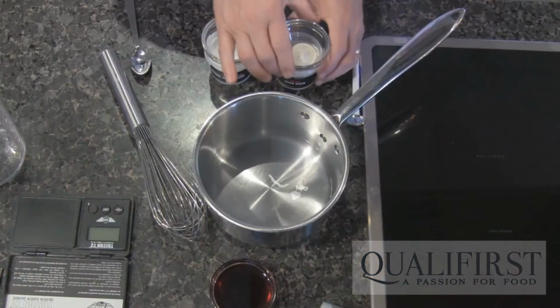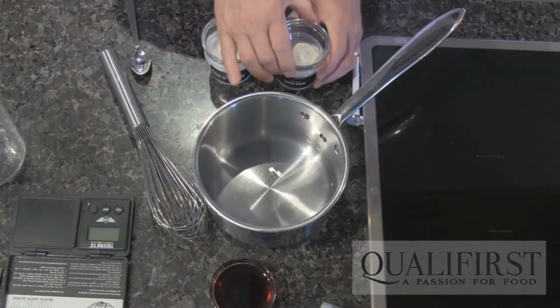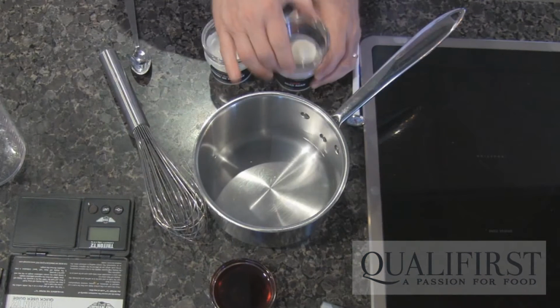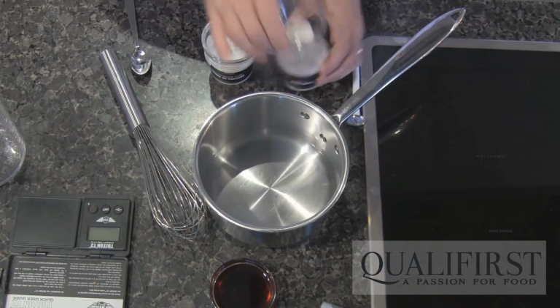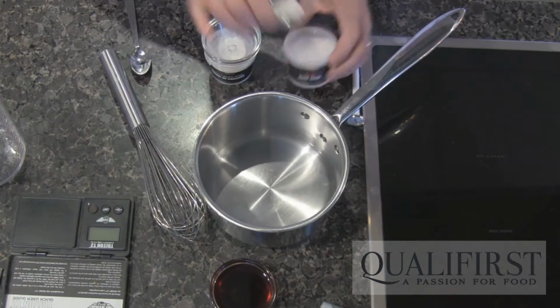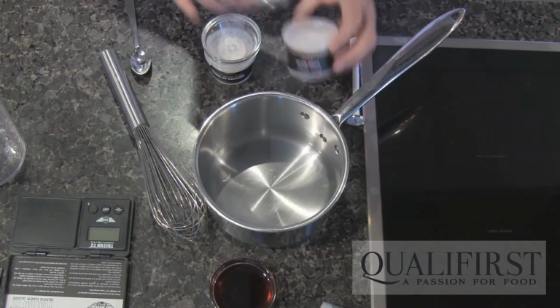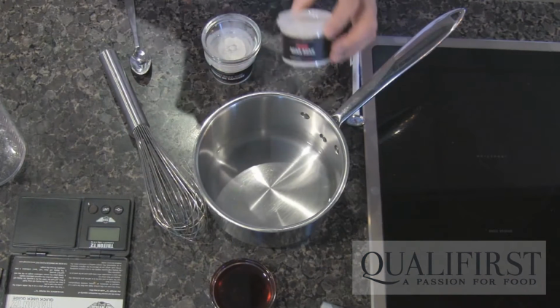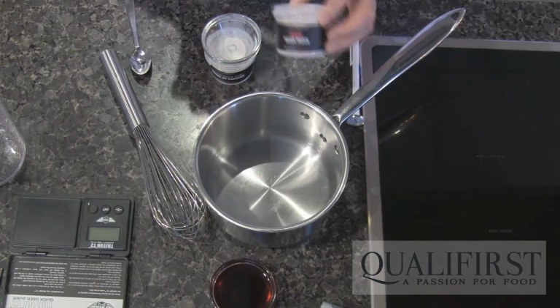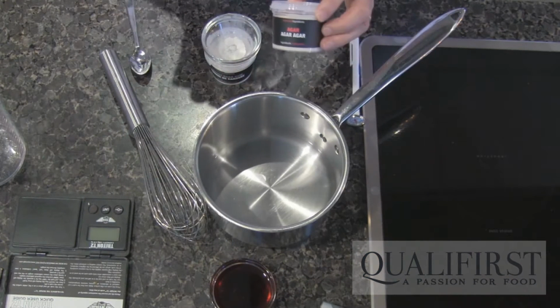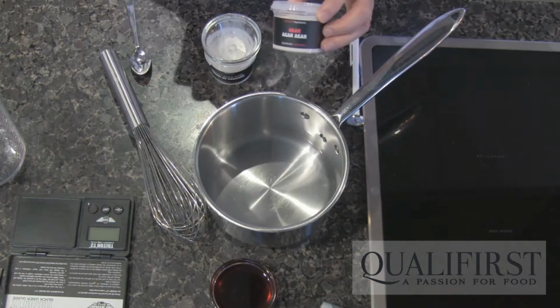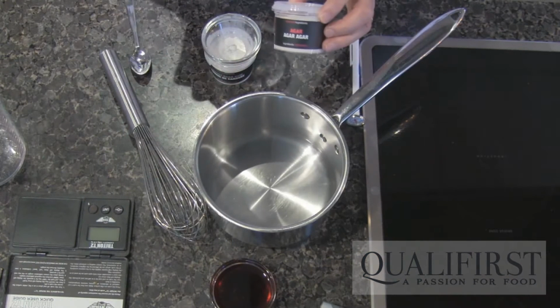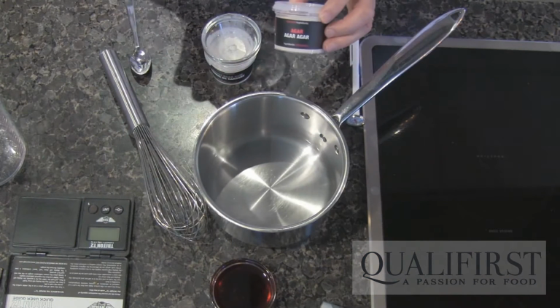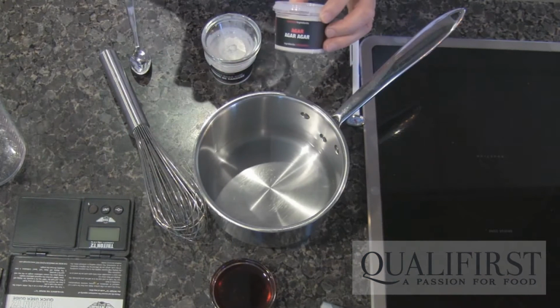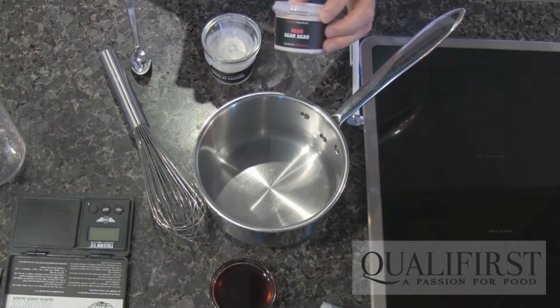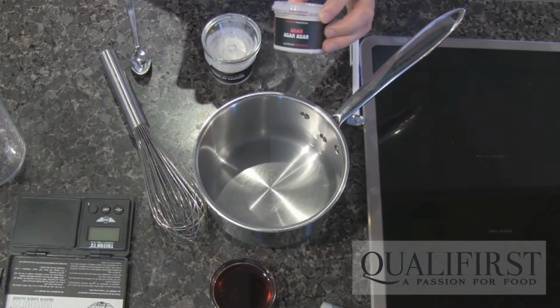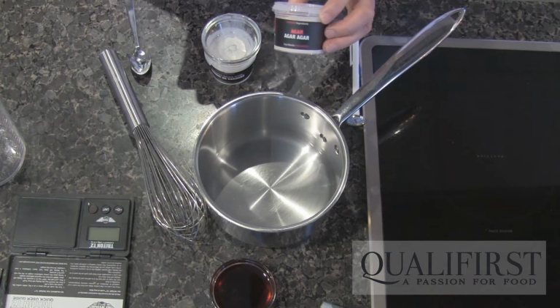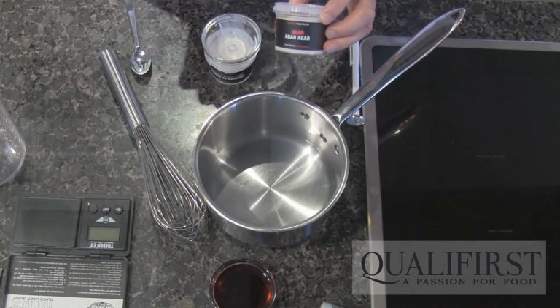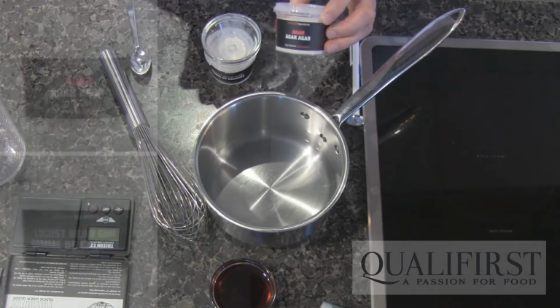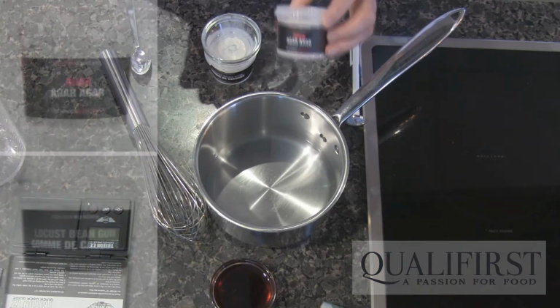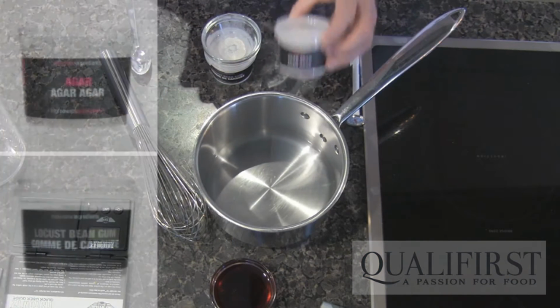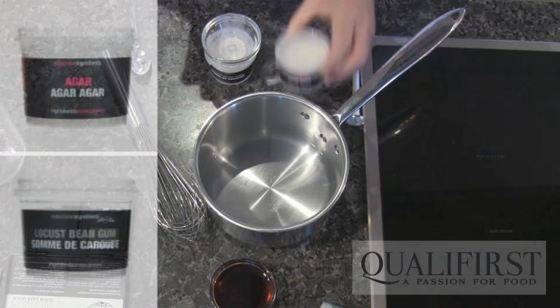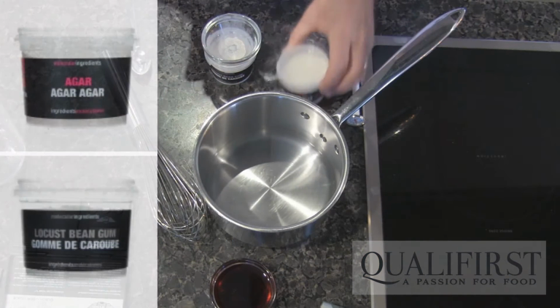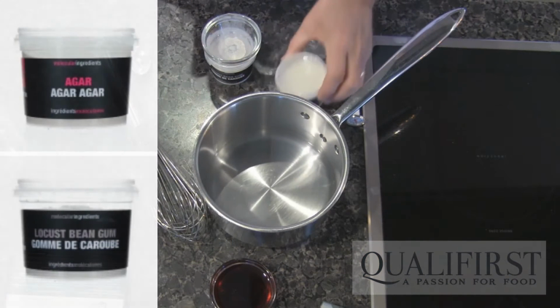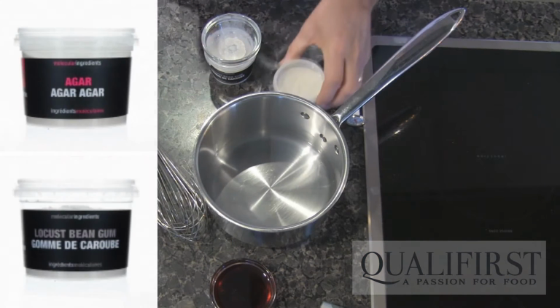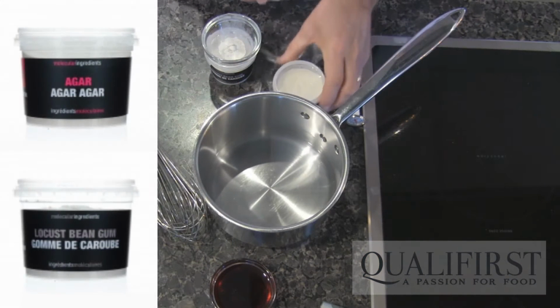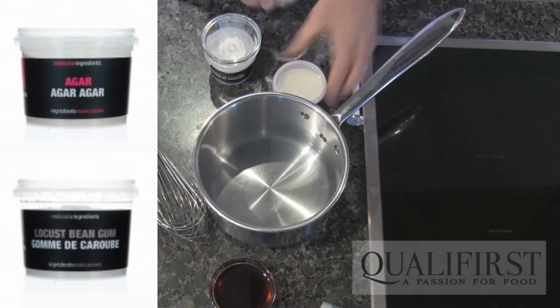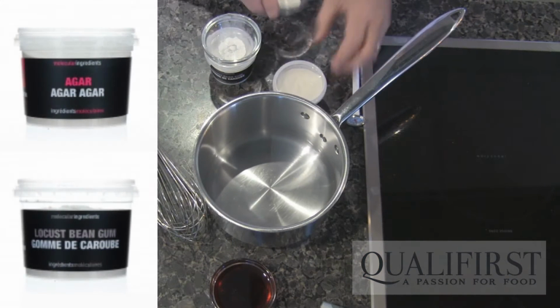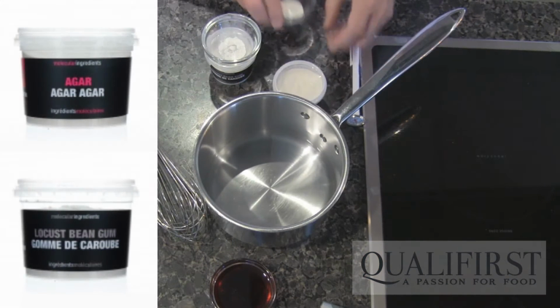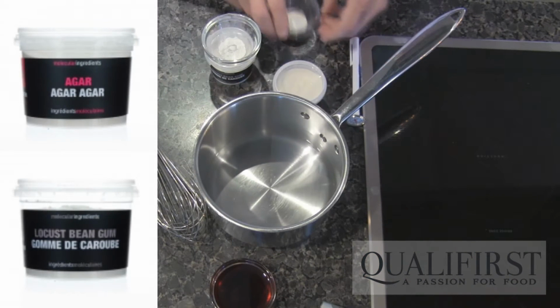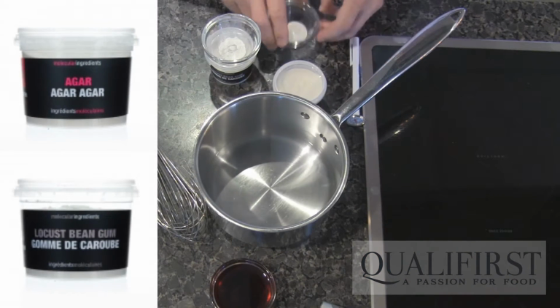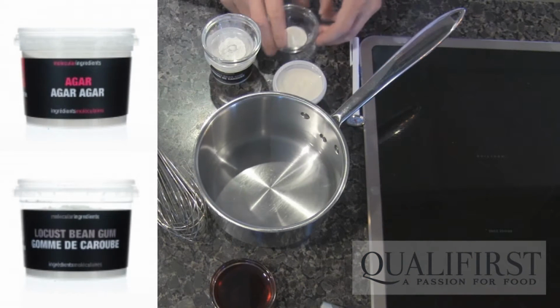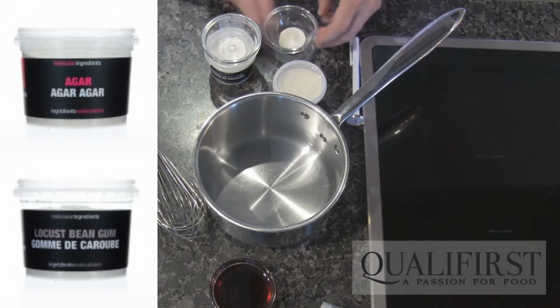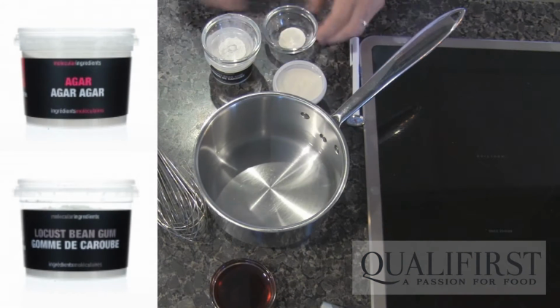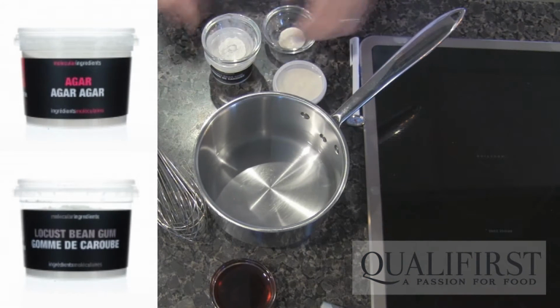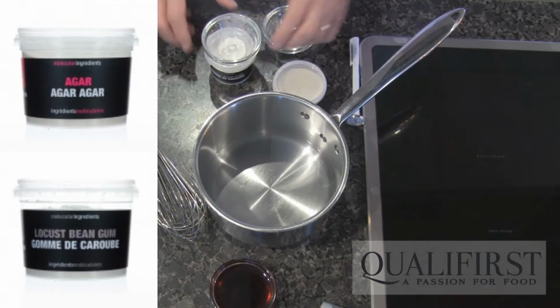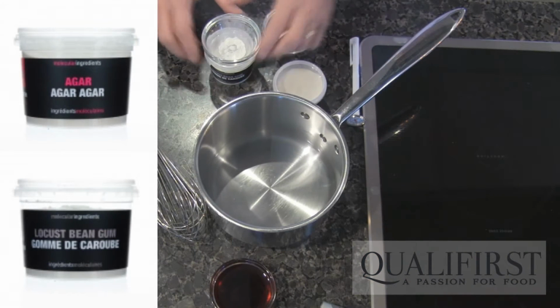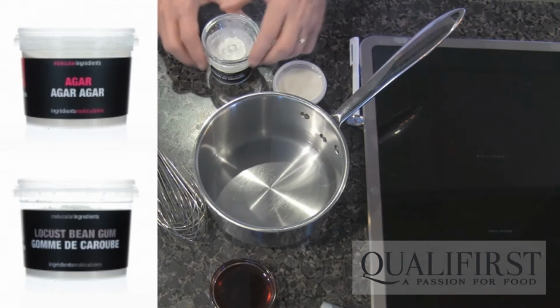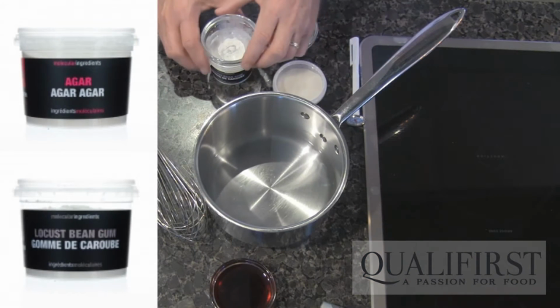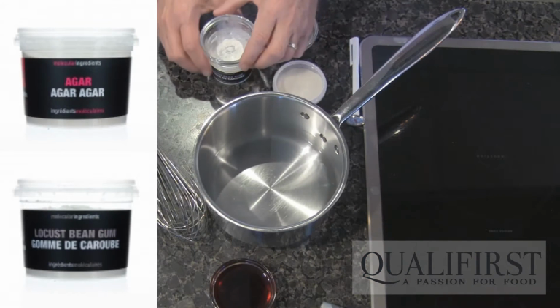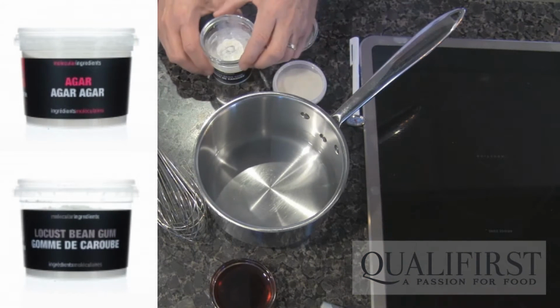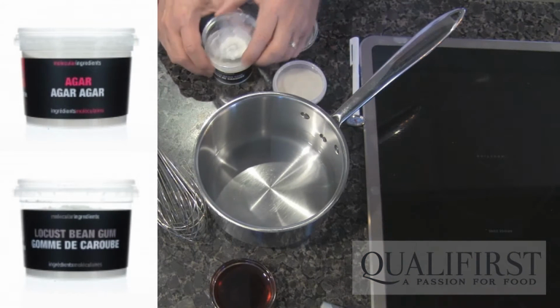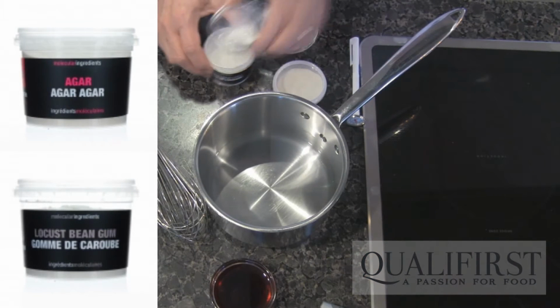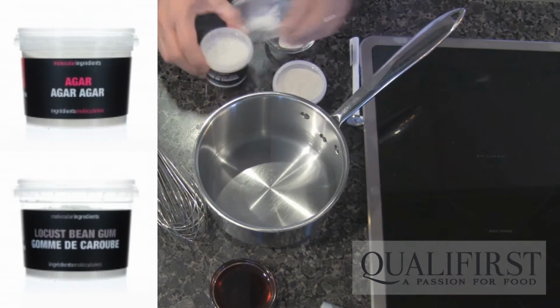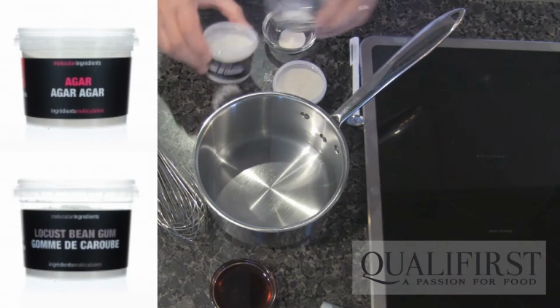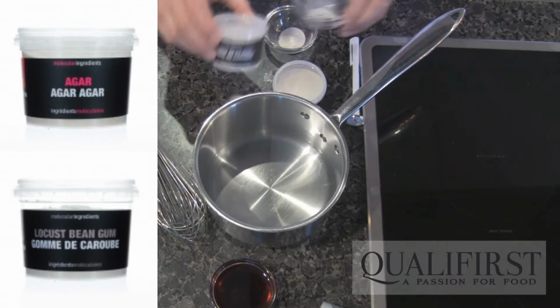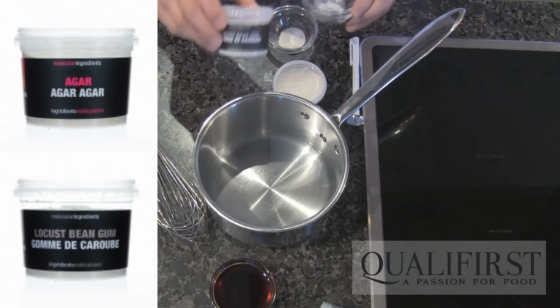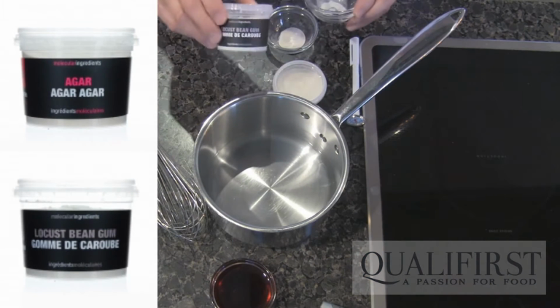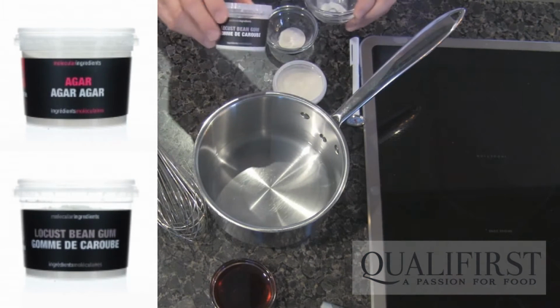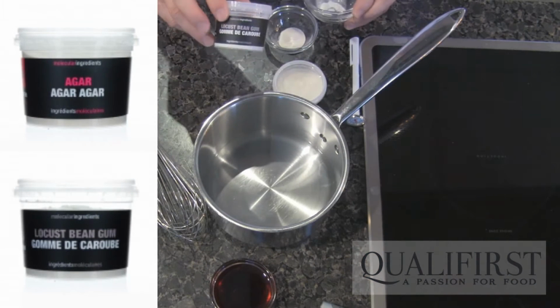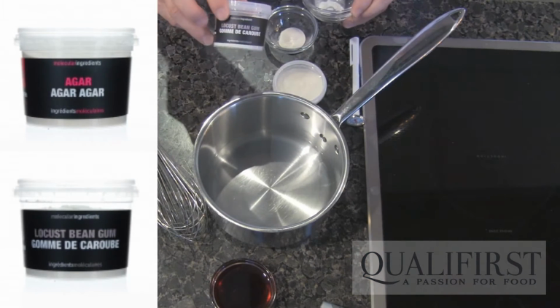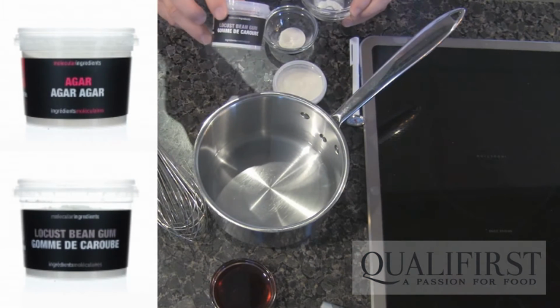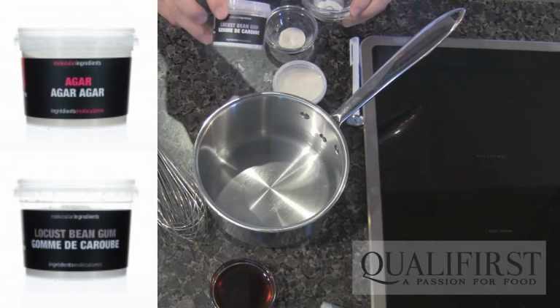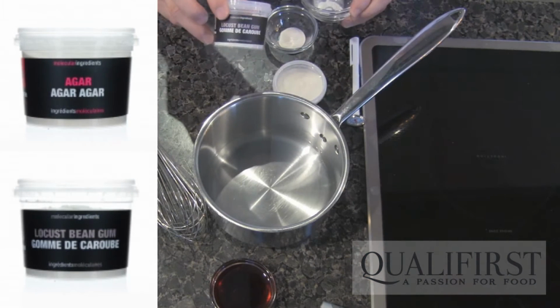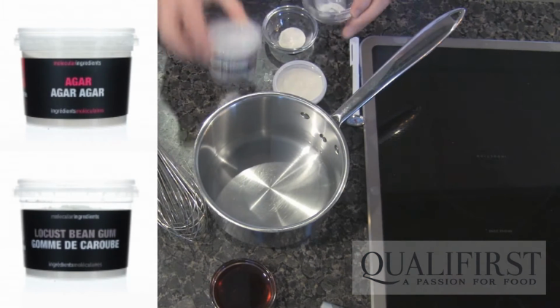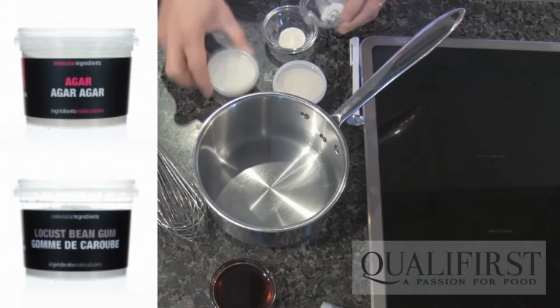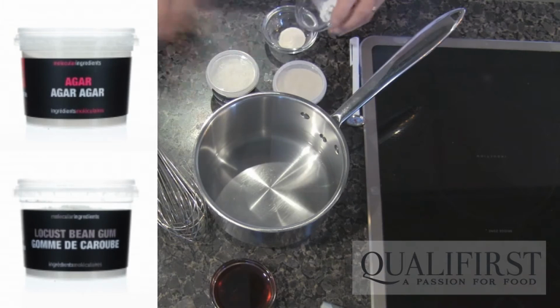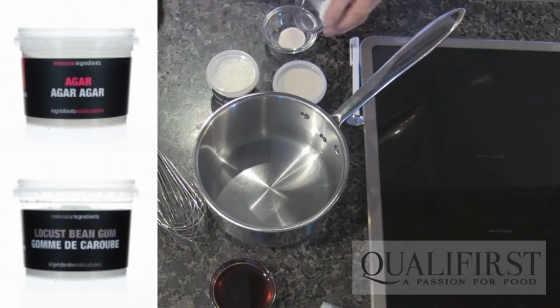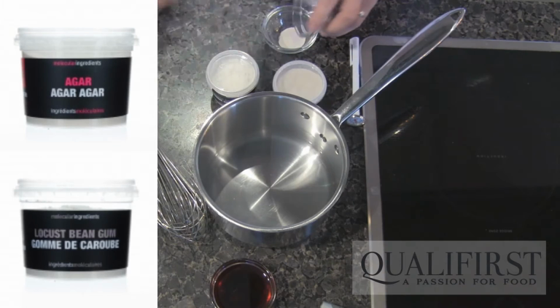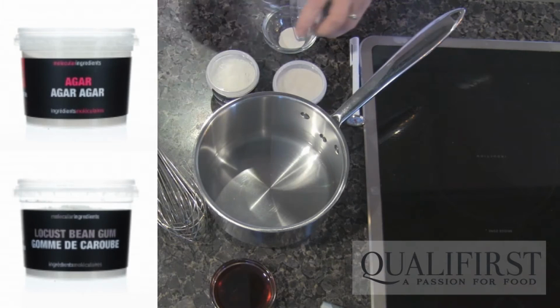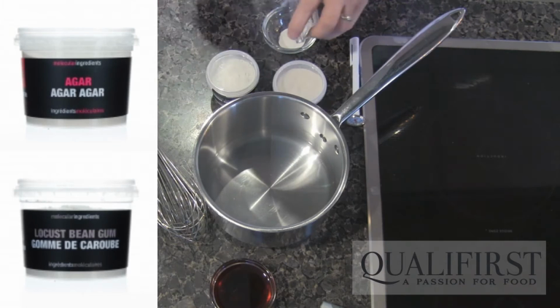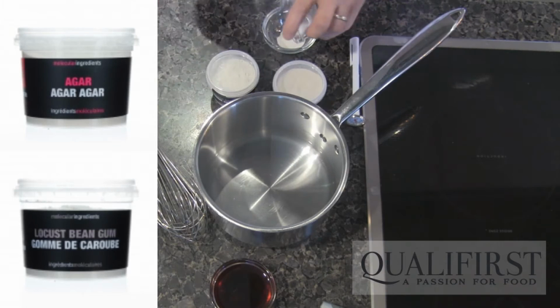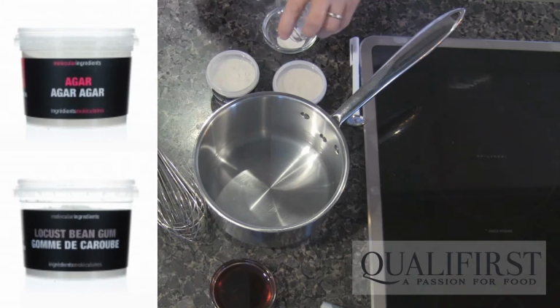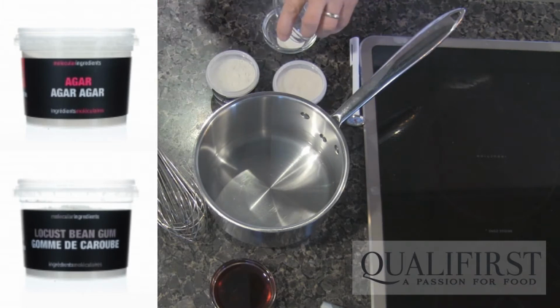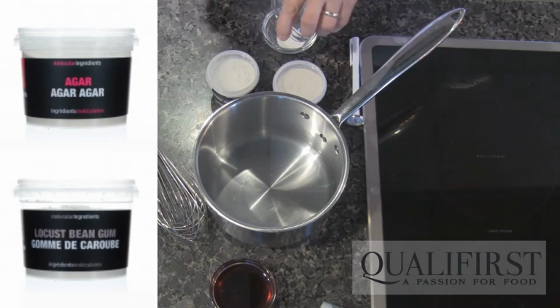I'm going to take agar and locust bean gum and add the two together.